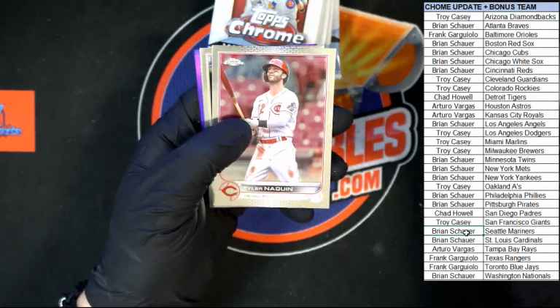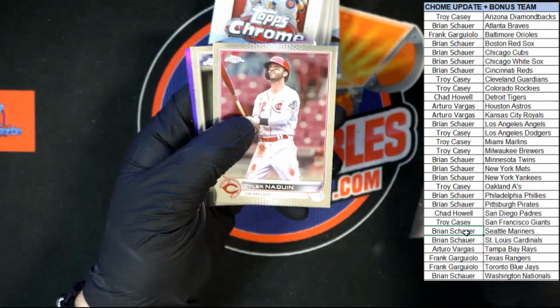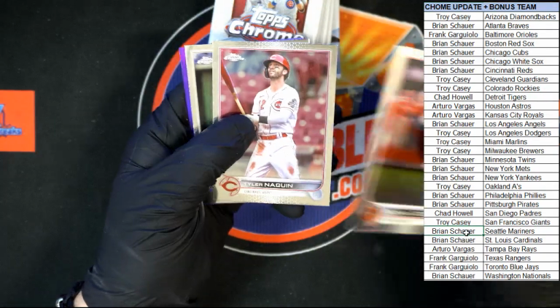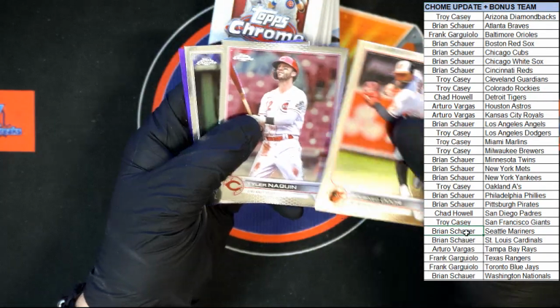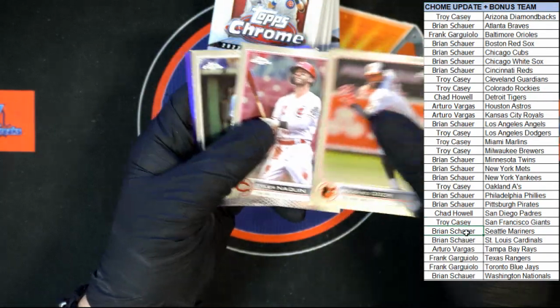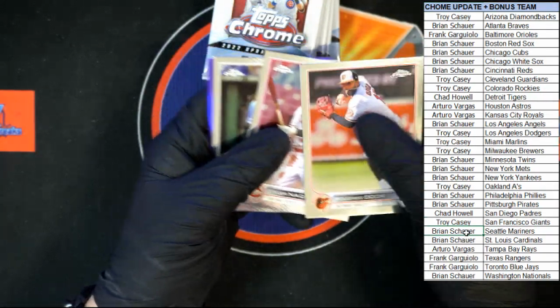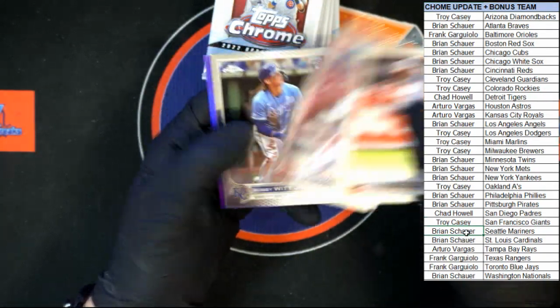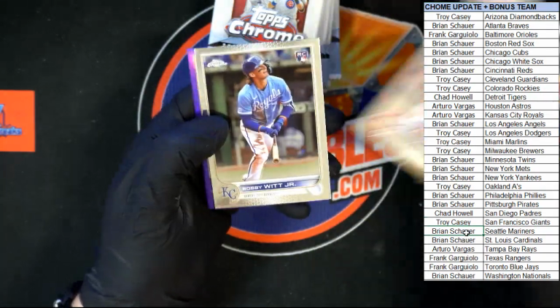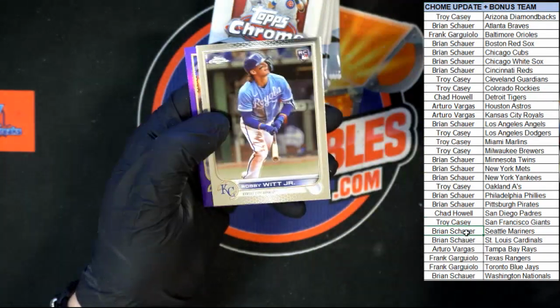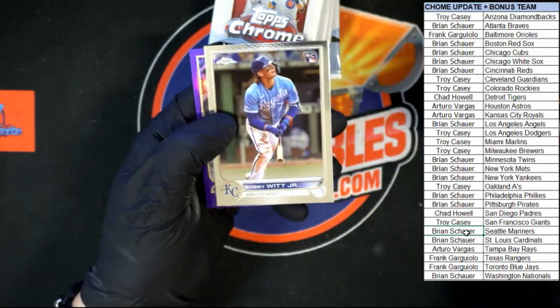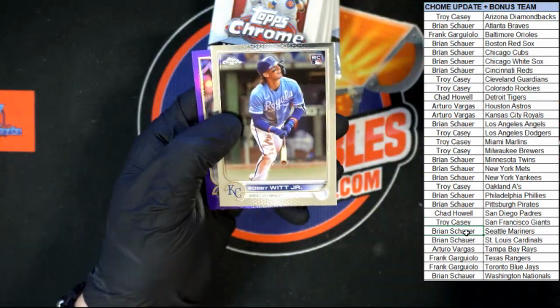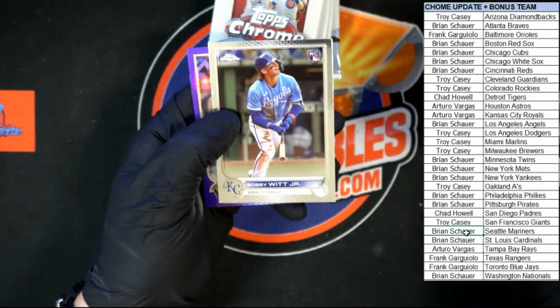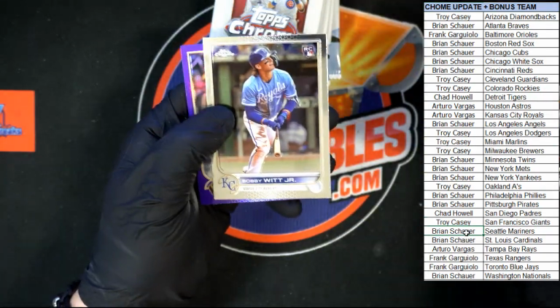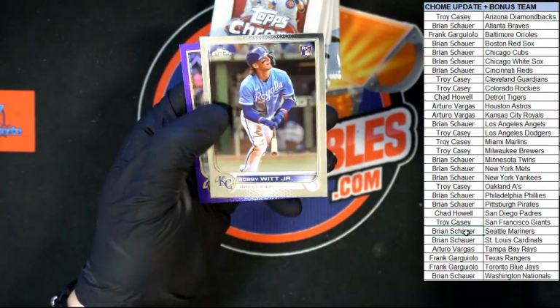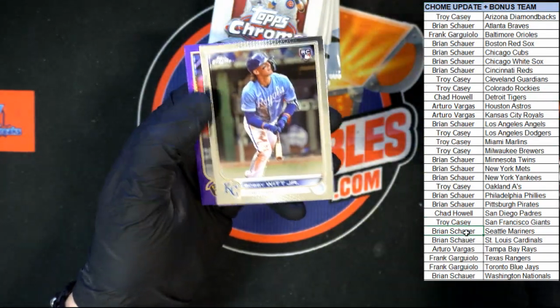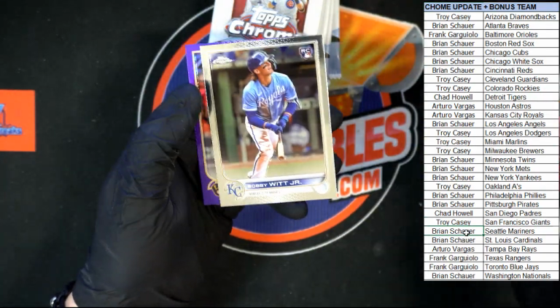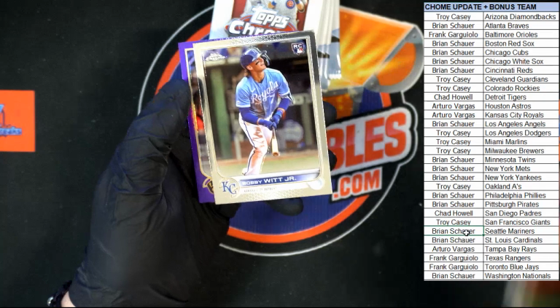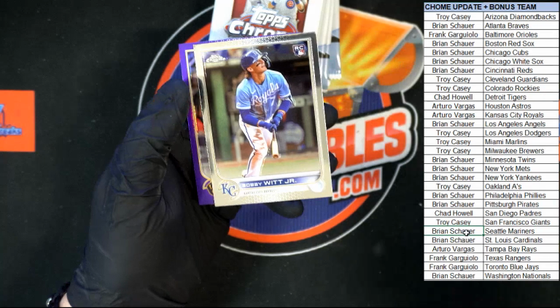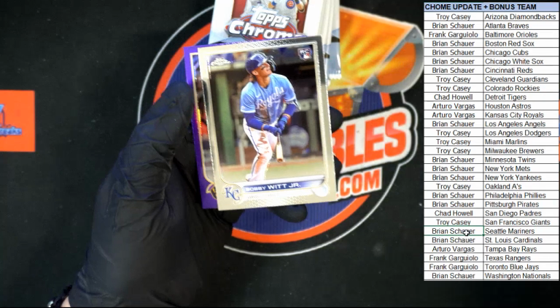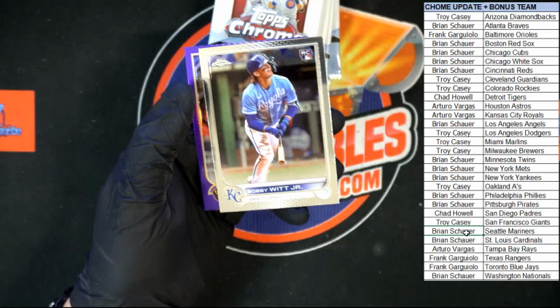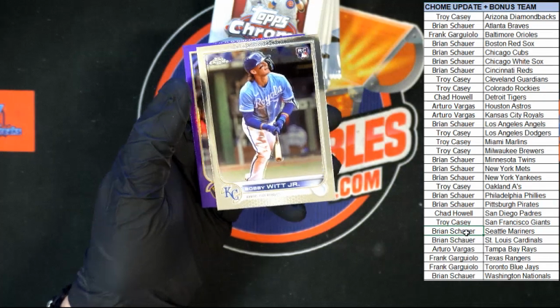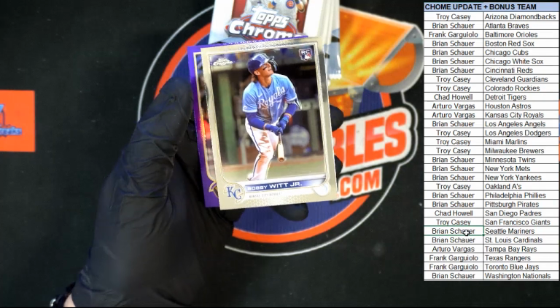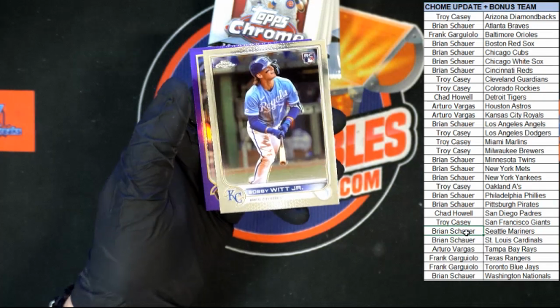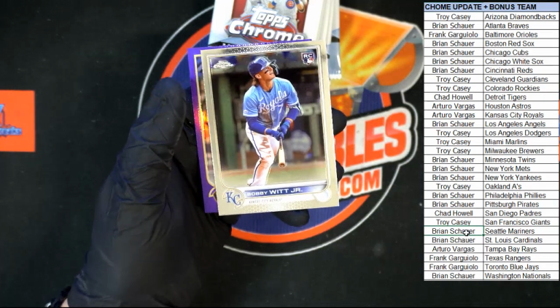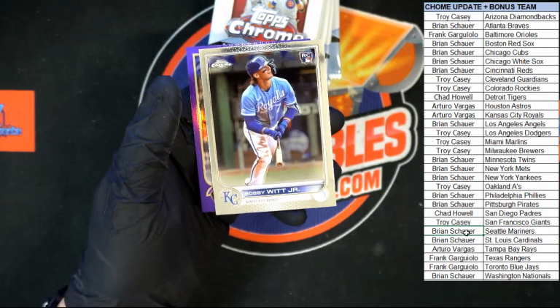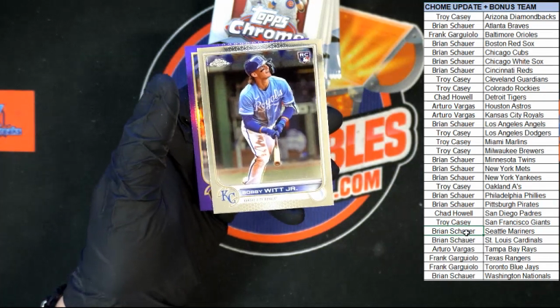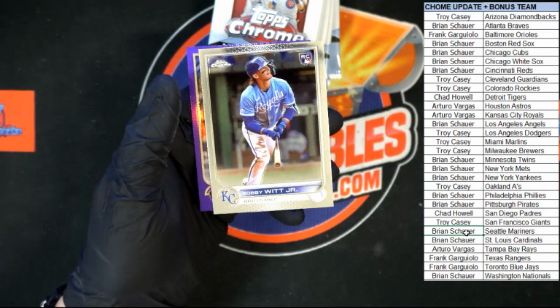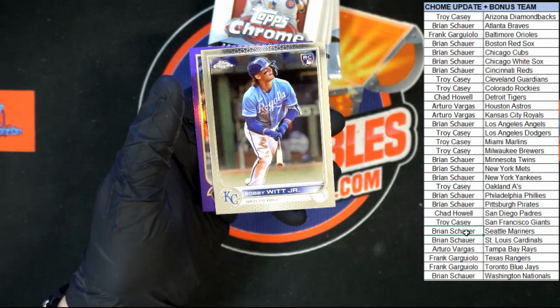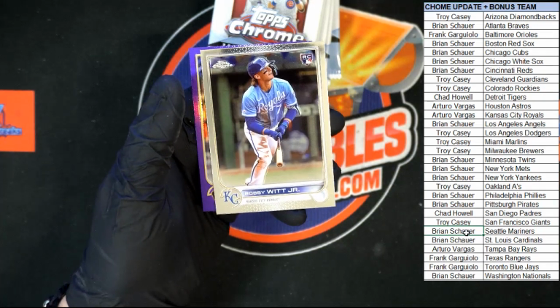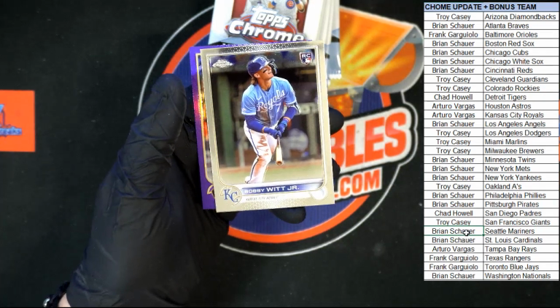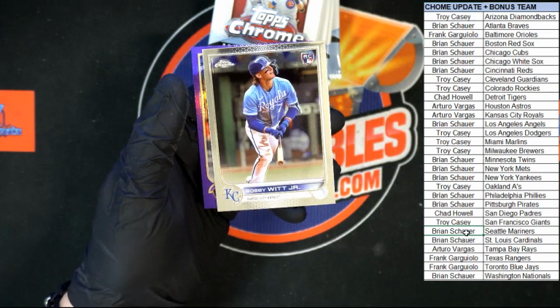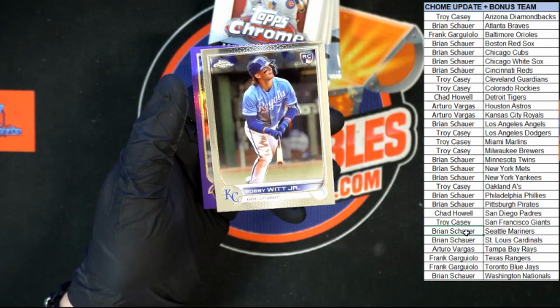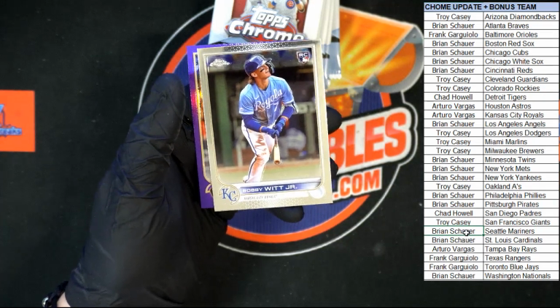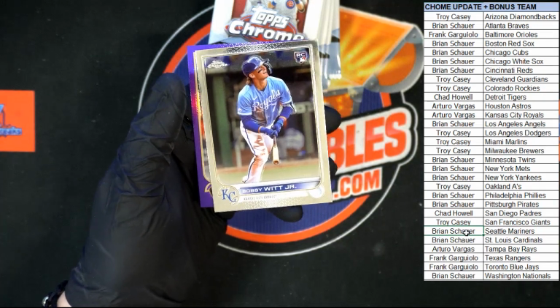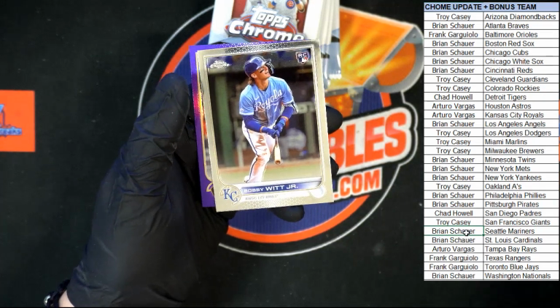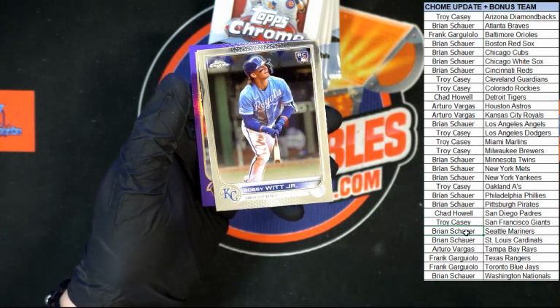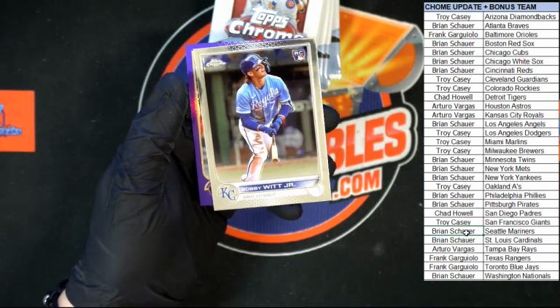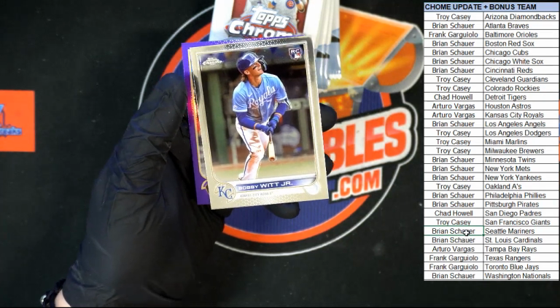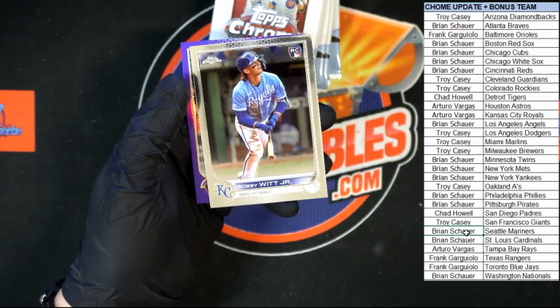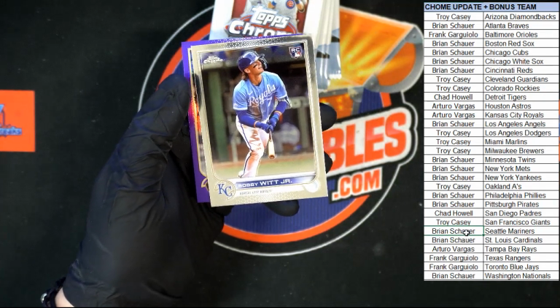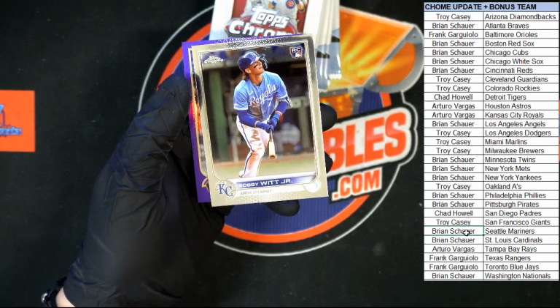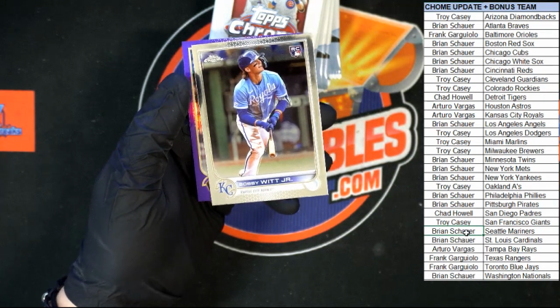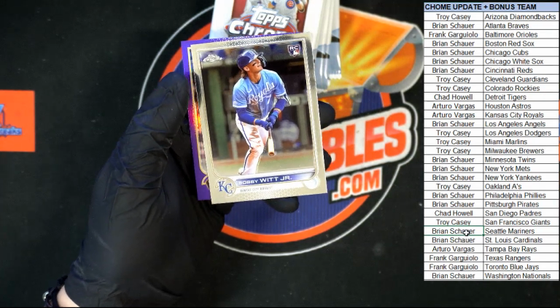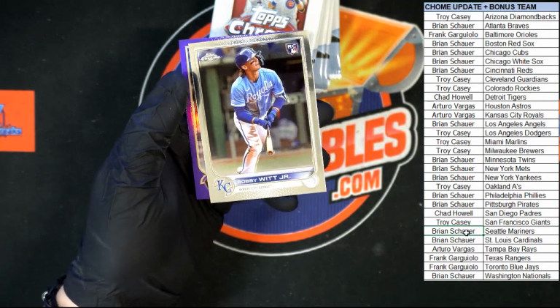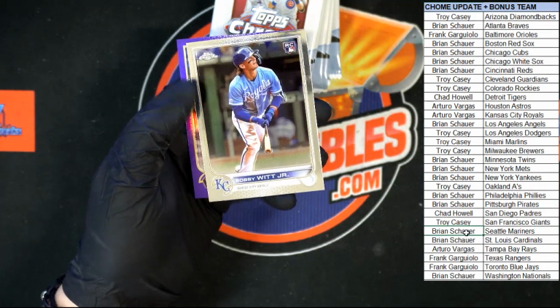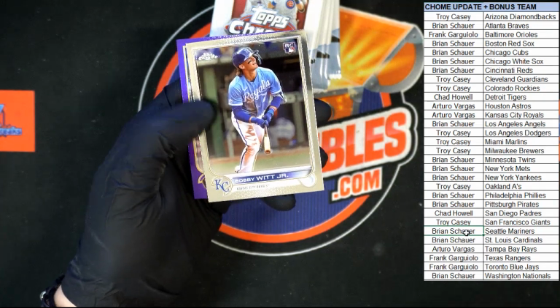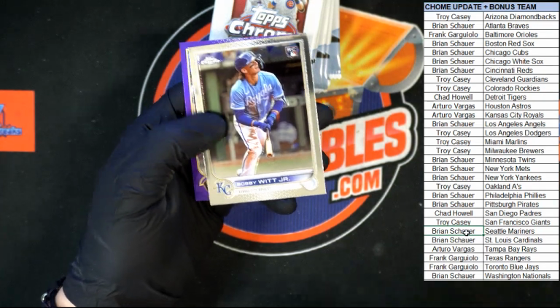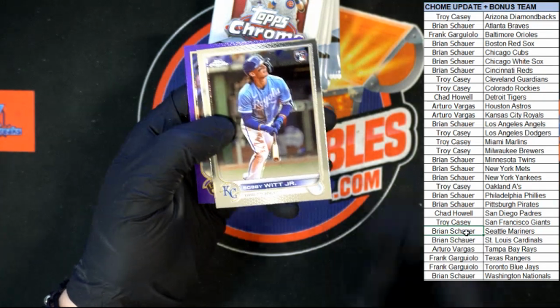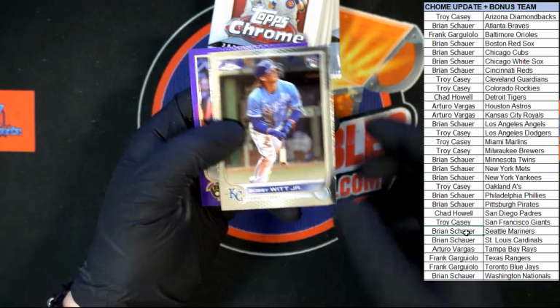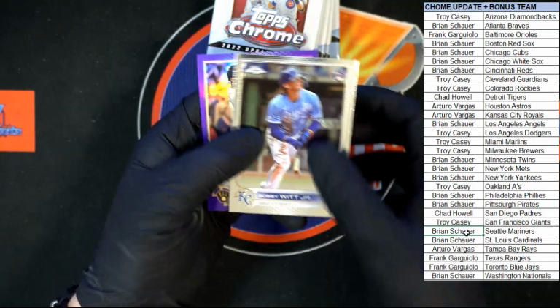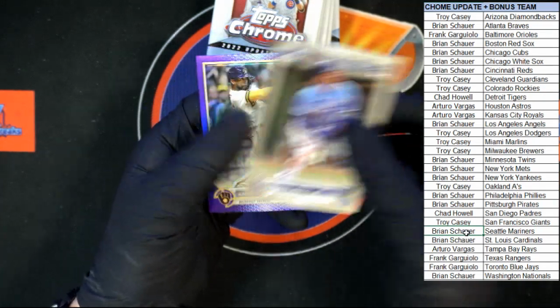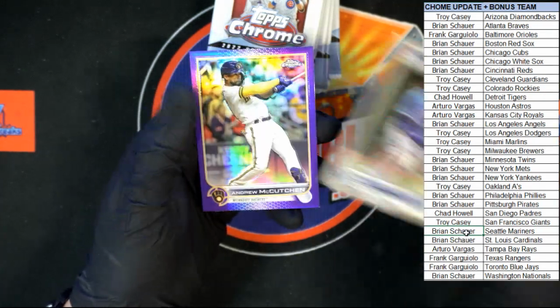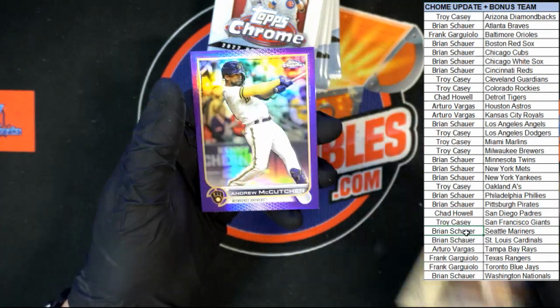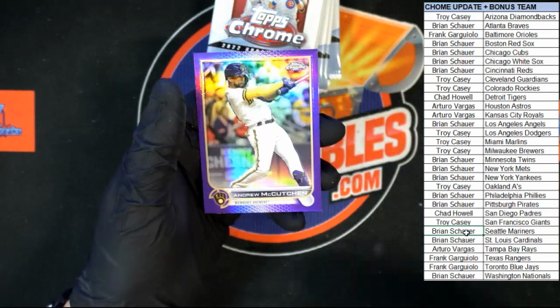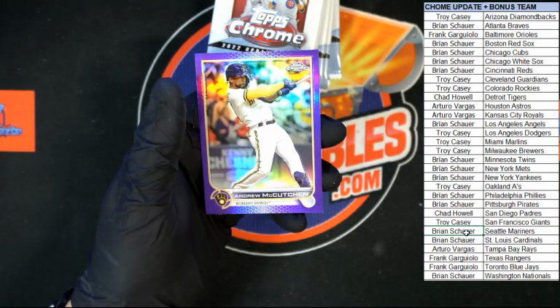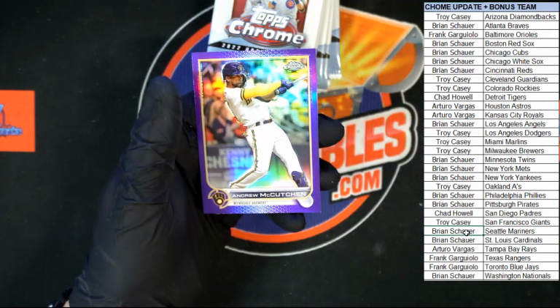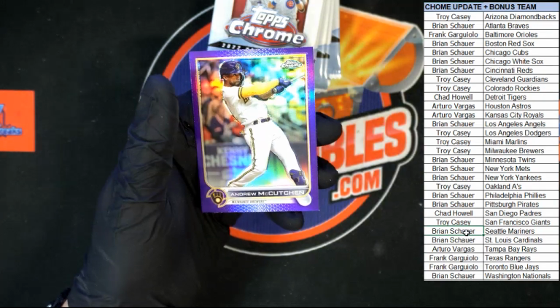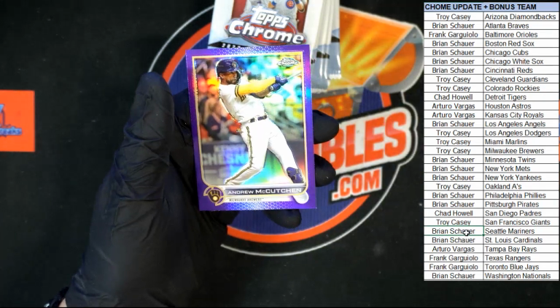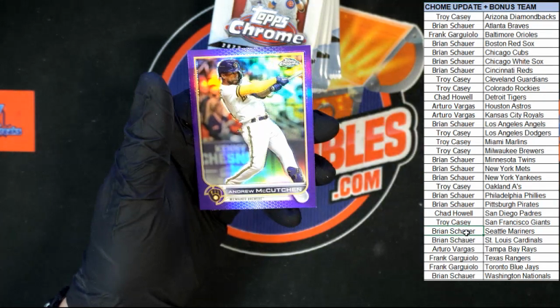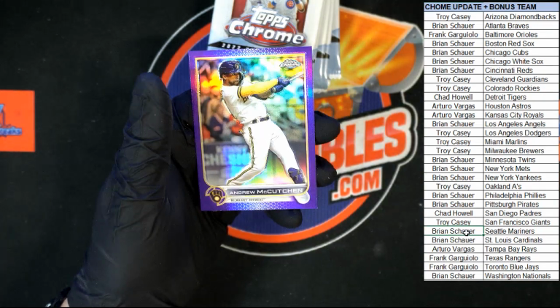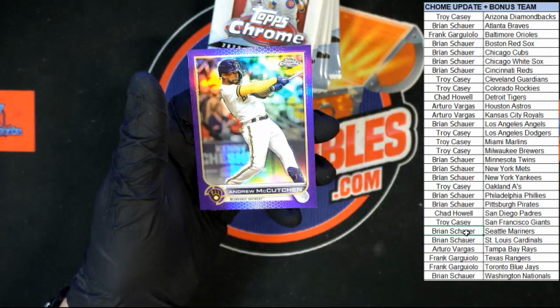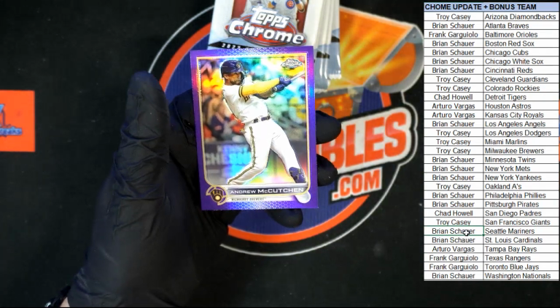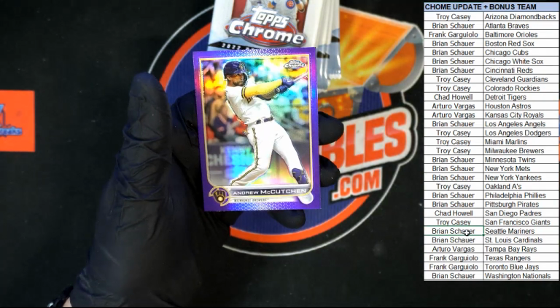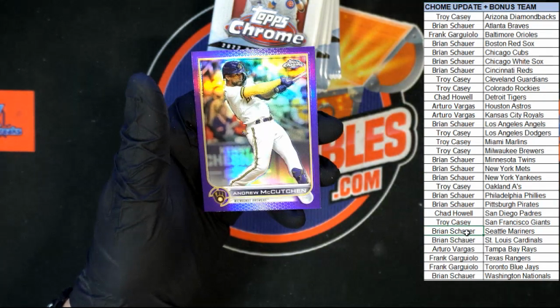Naquin and Bobby Witt Jr. — very nice, going to Kansas City! Taro V and behind that, purple McCutcheon.